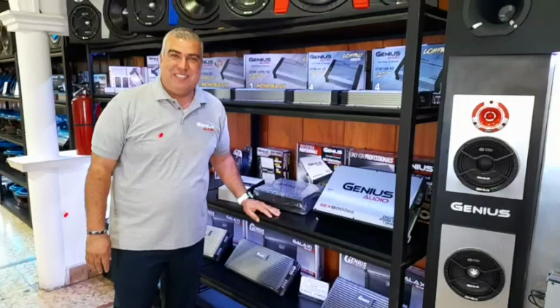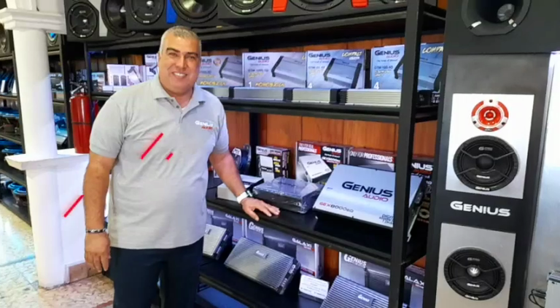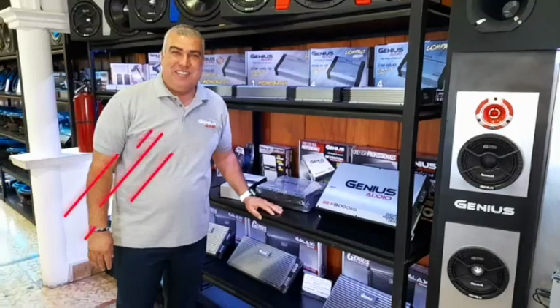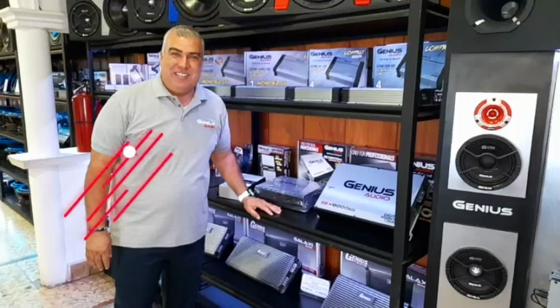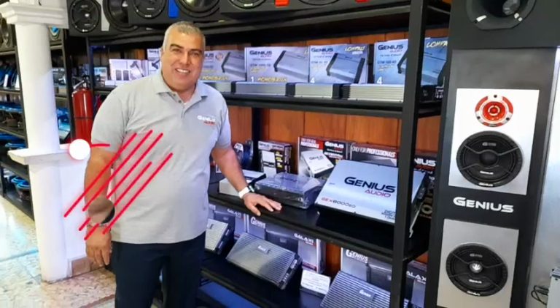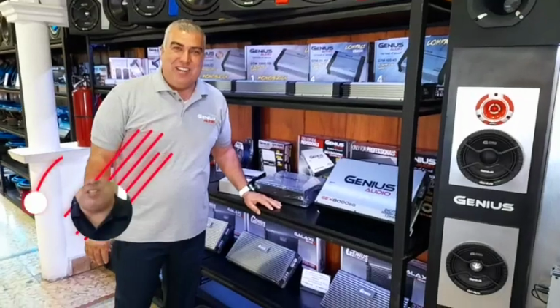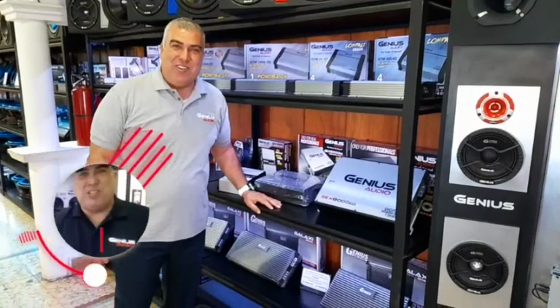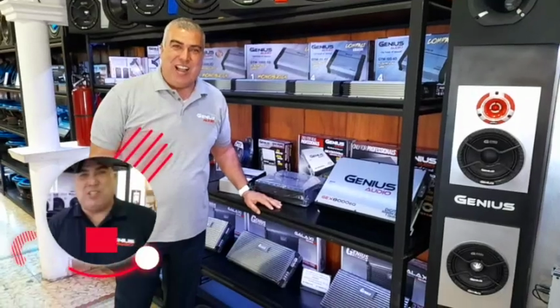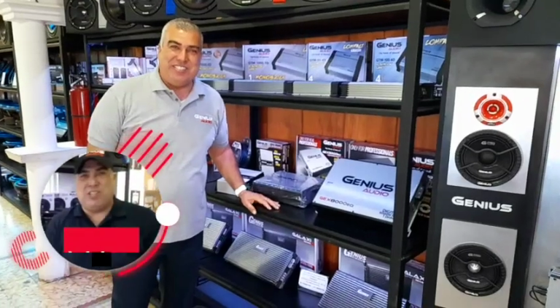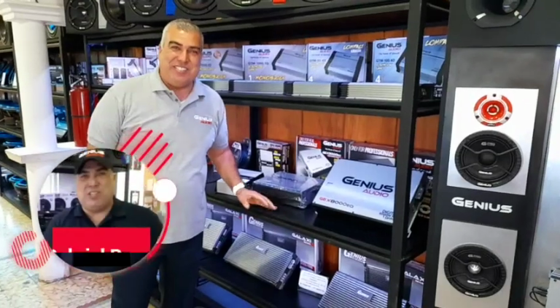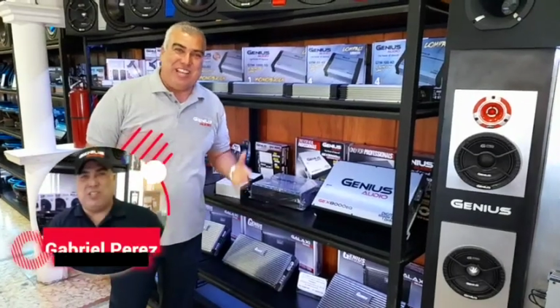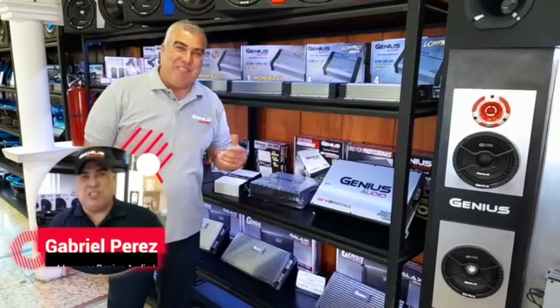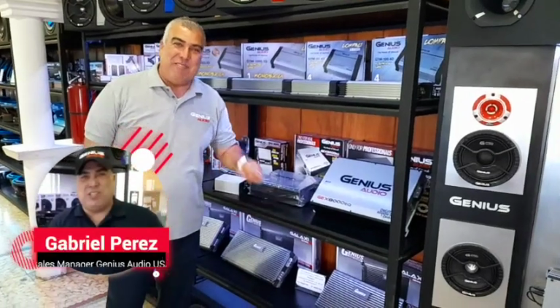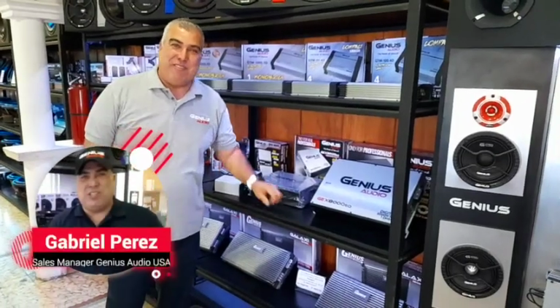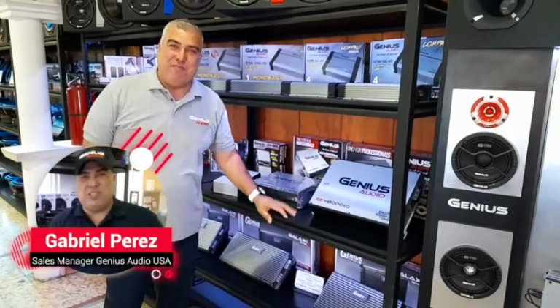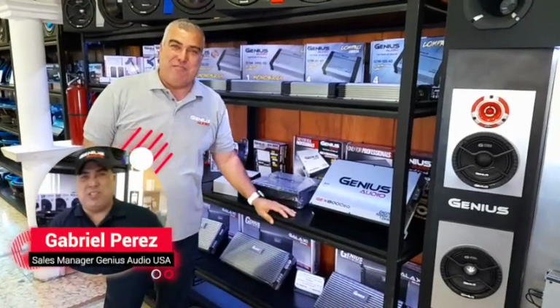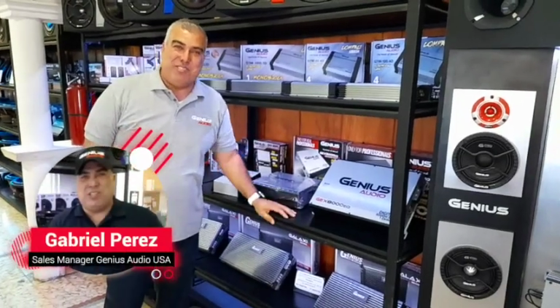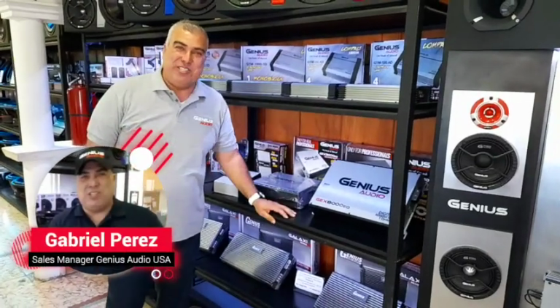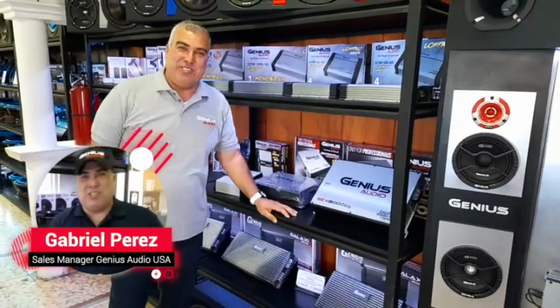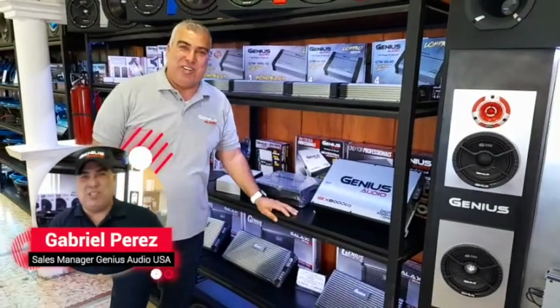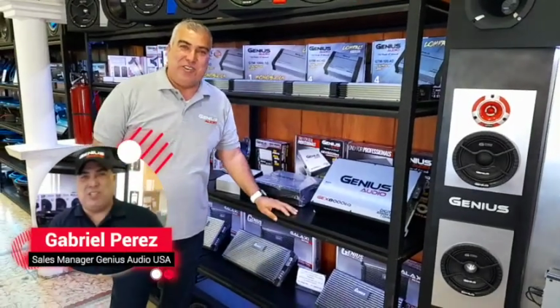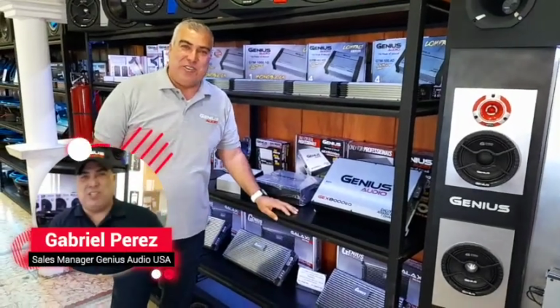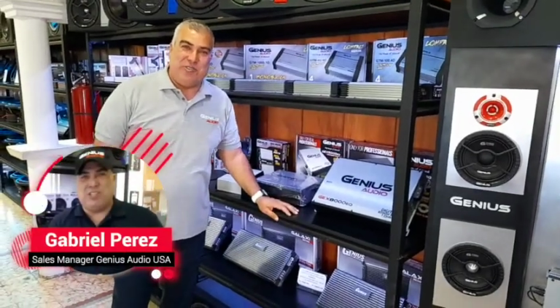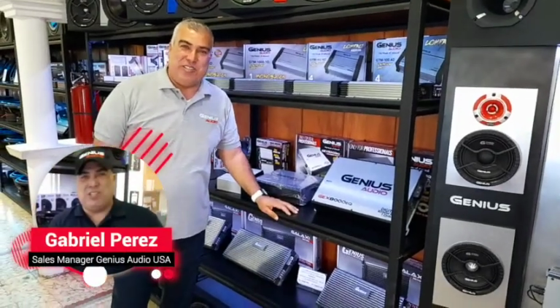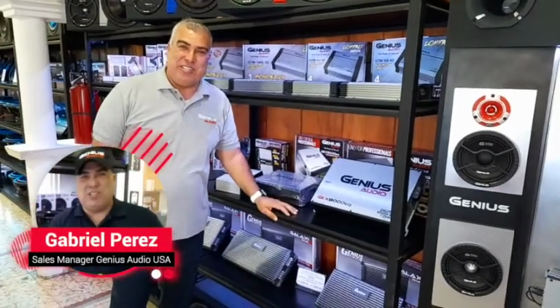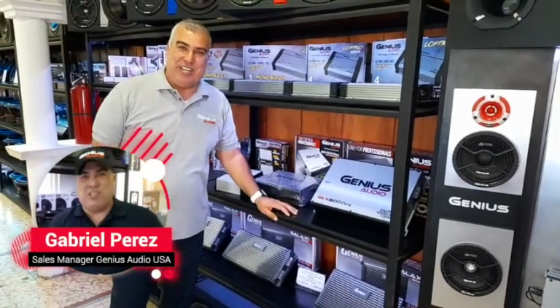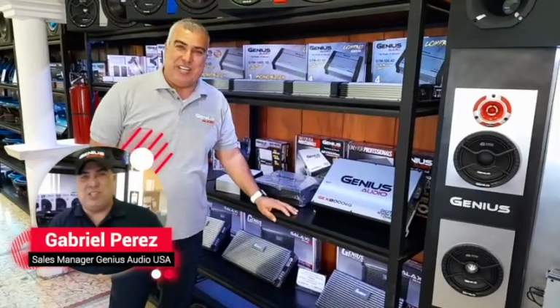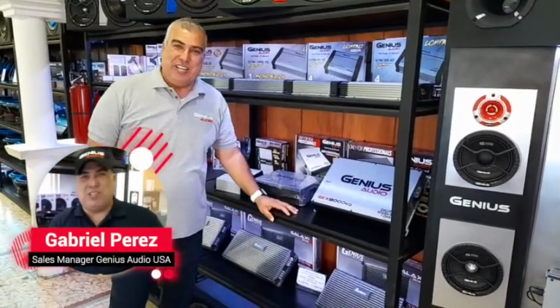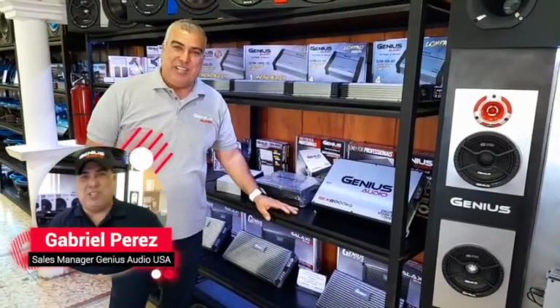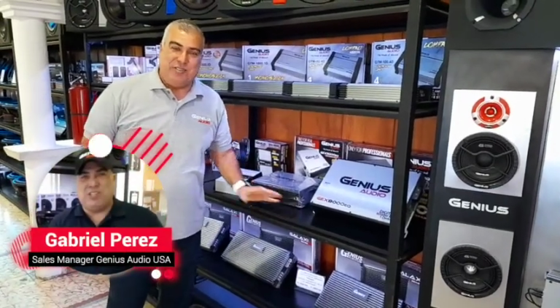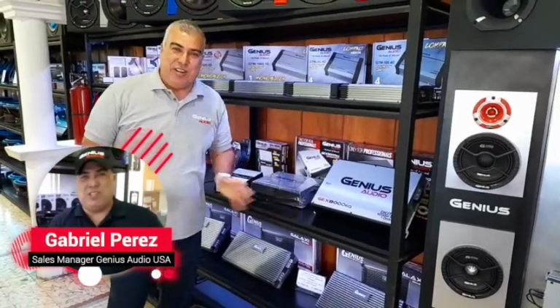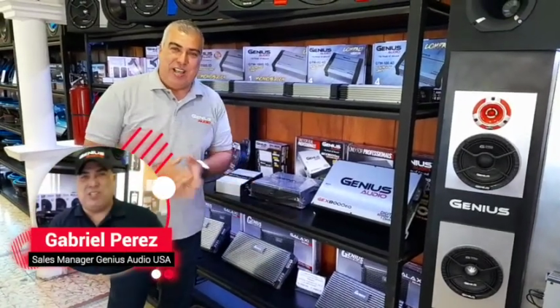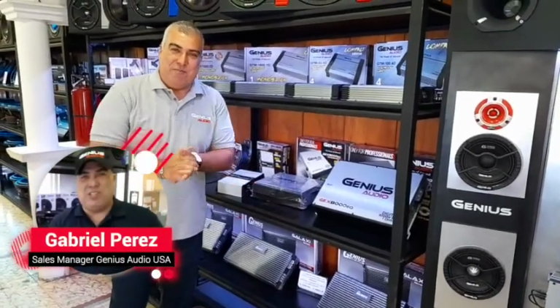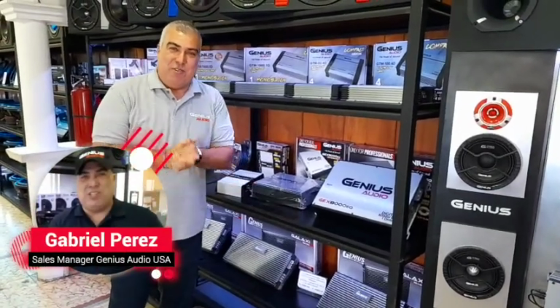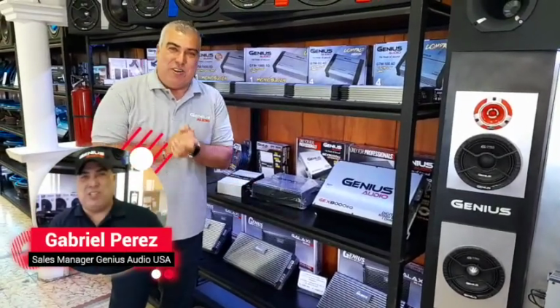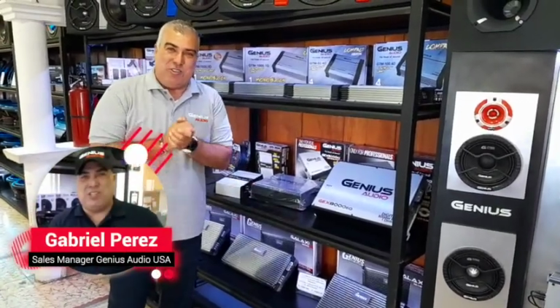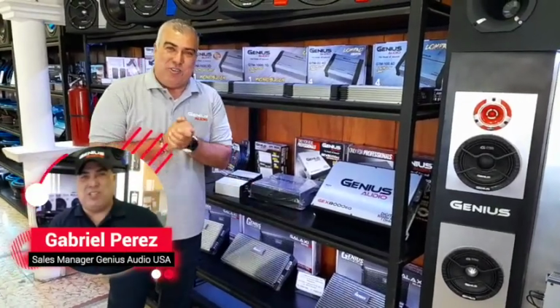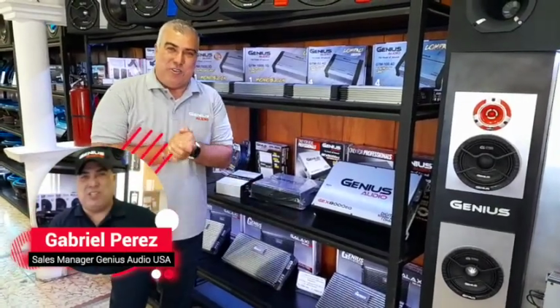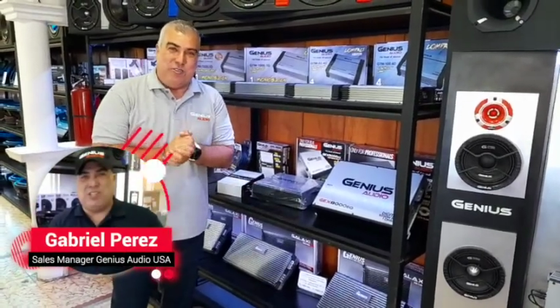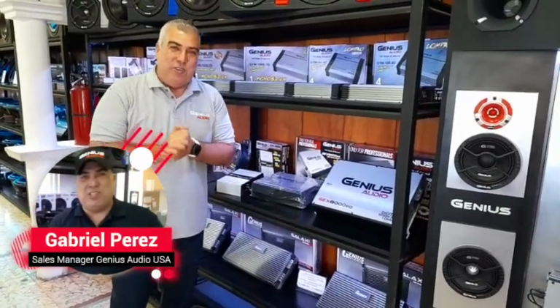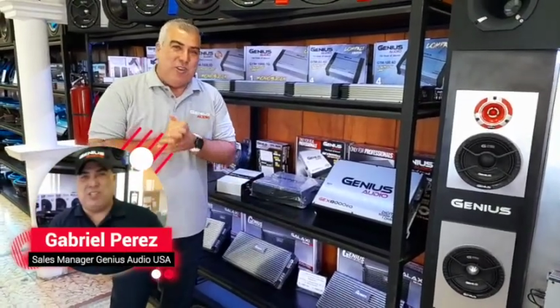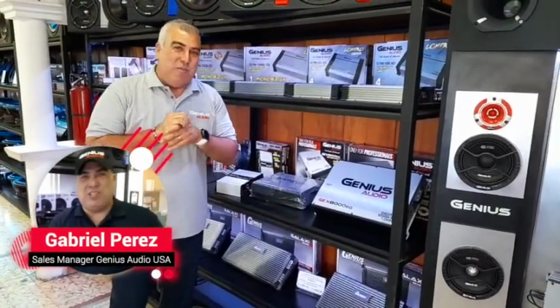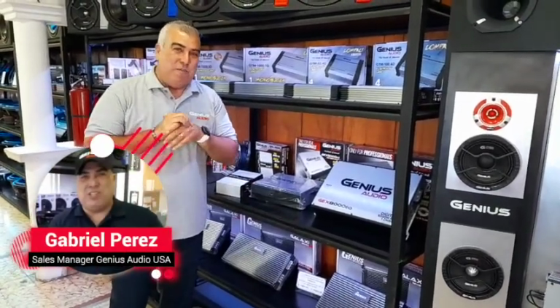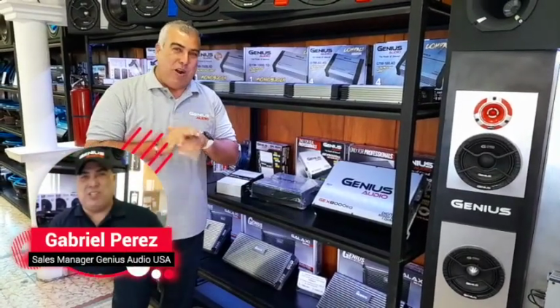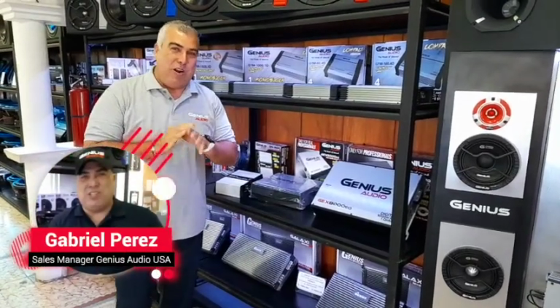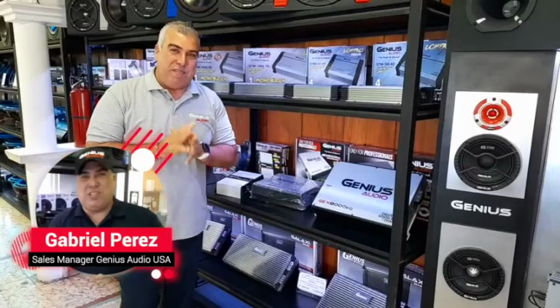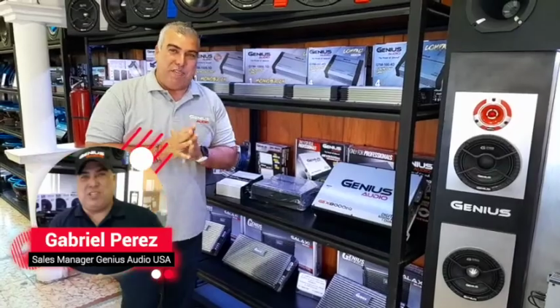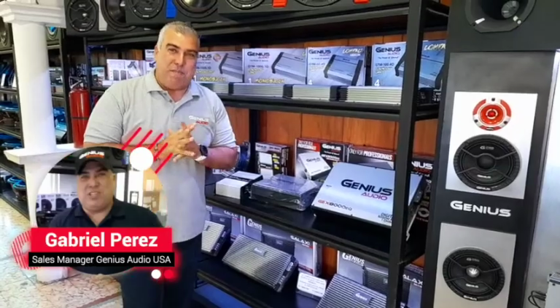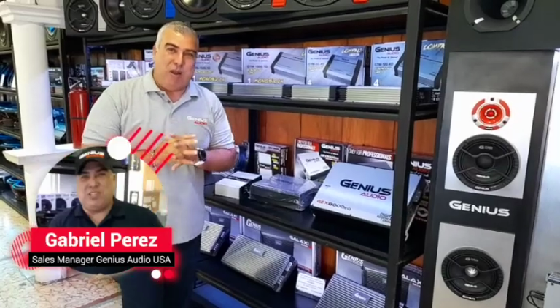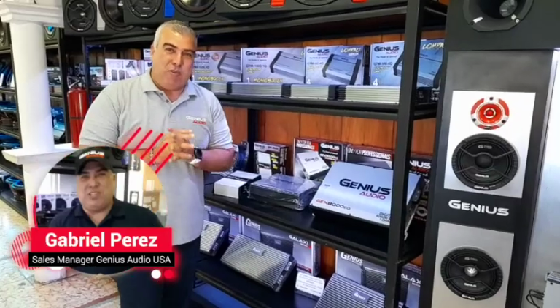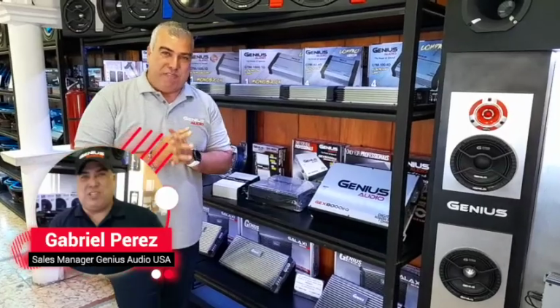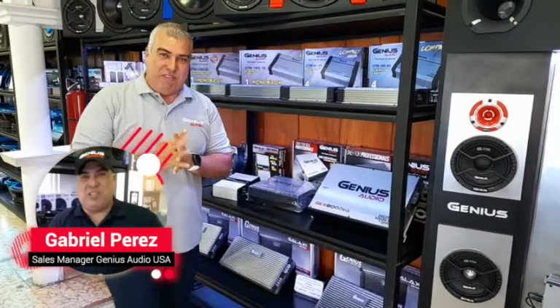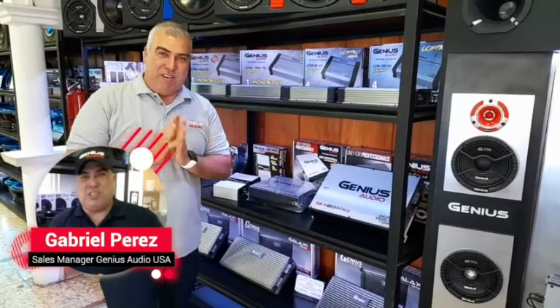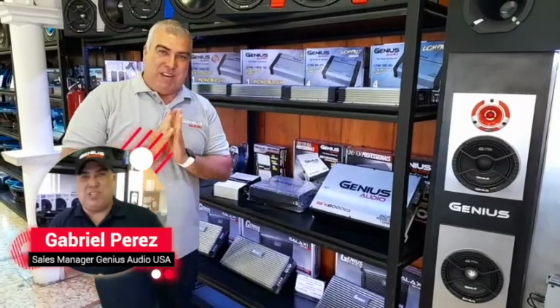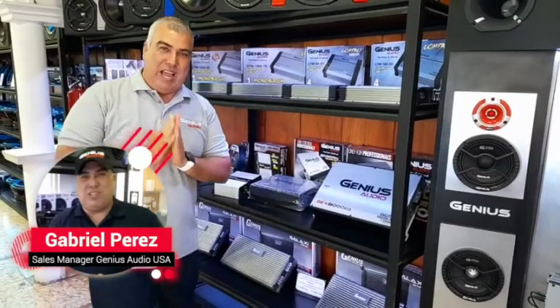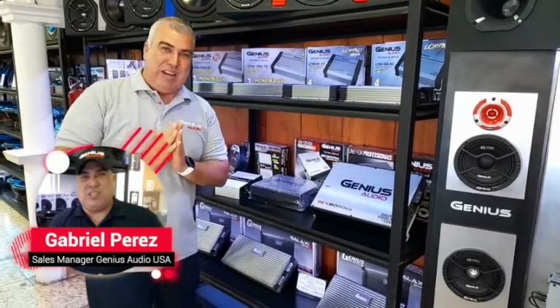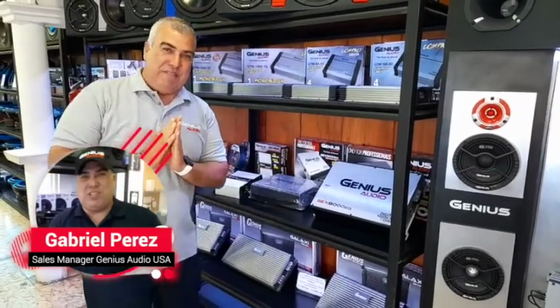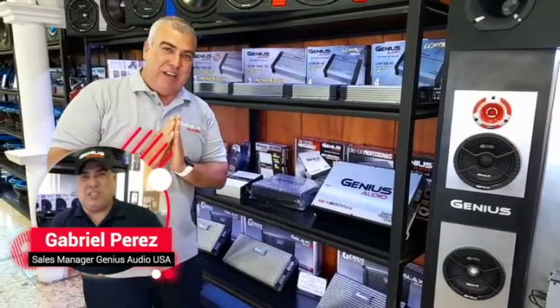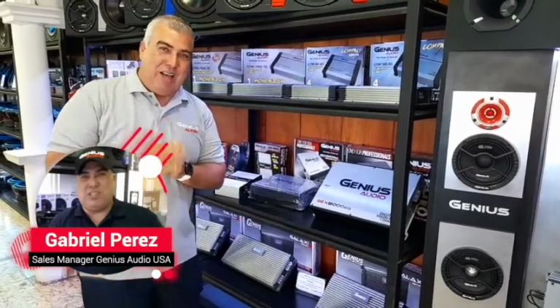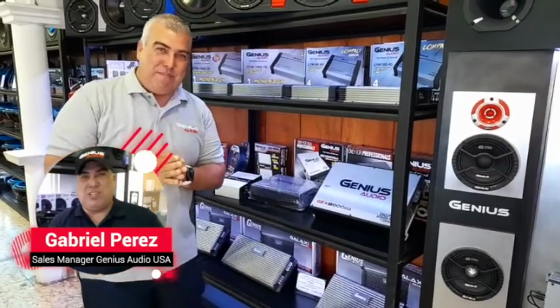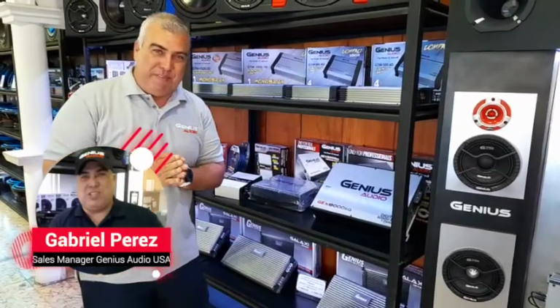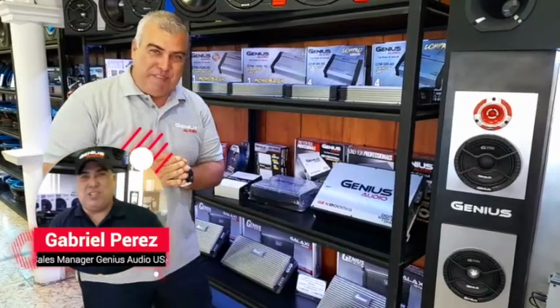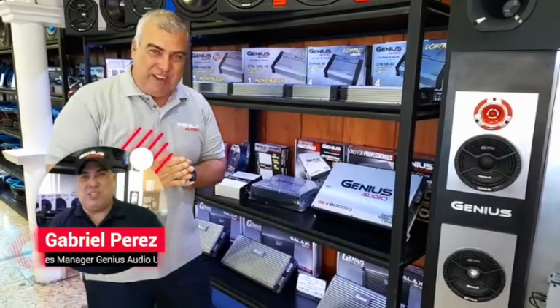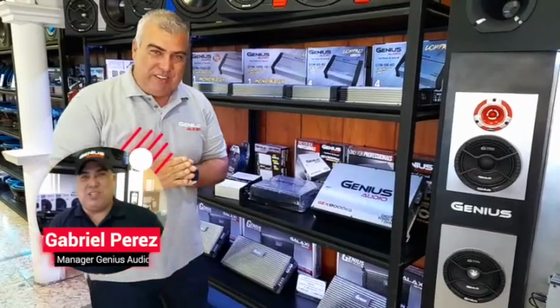Hello guys, this is Gabriel from Genius Audio USA. Today I'm going to show you part of our powerful line of amplifiers.